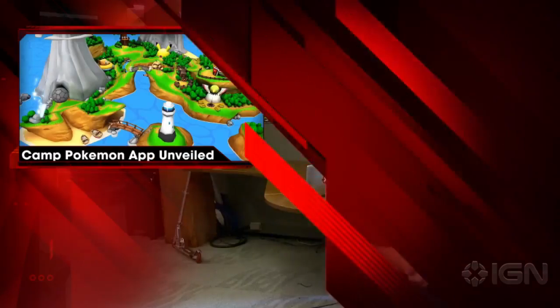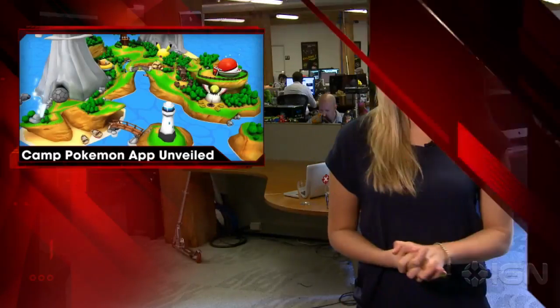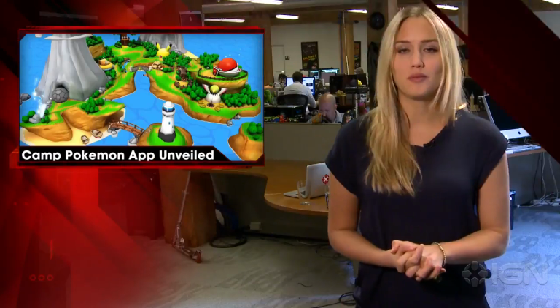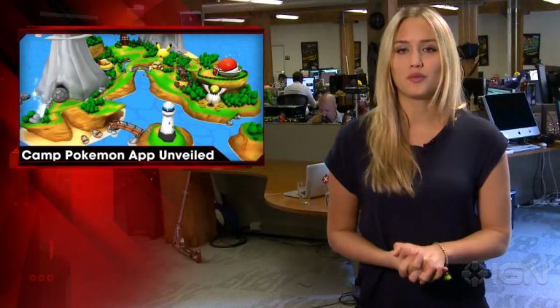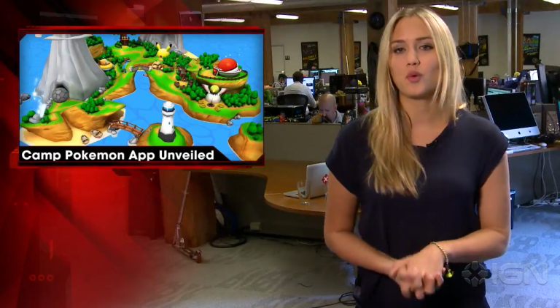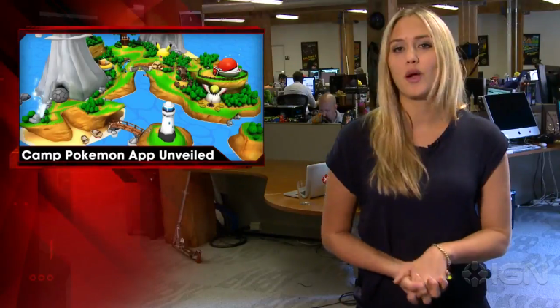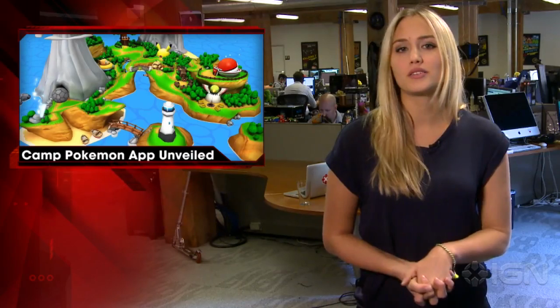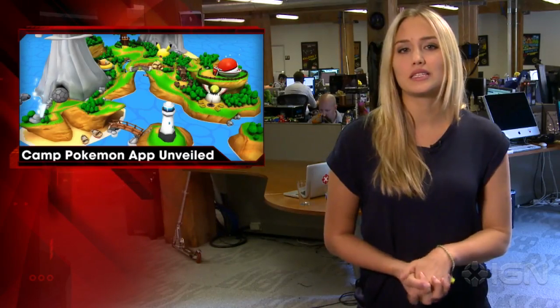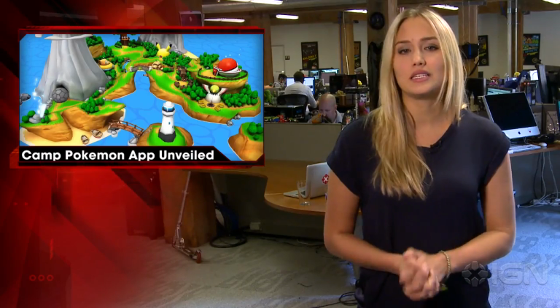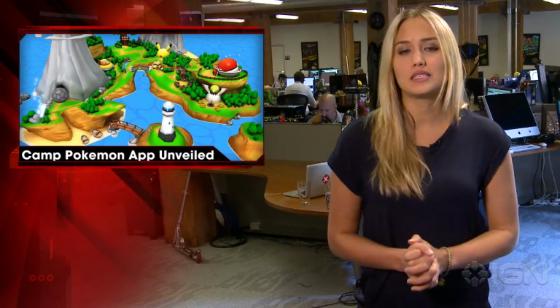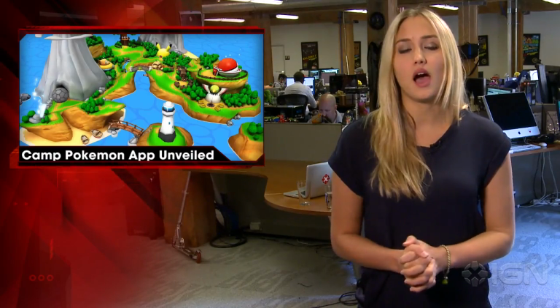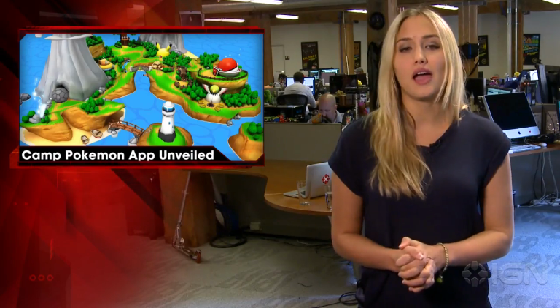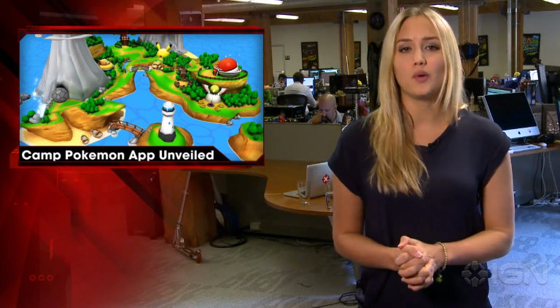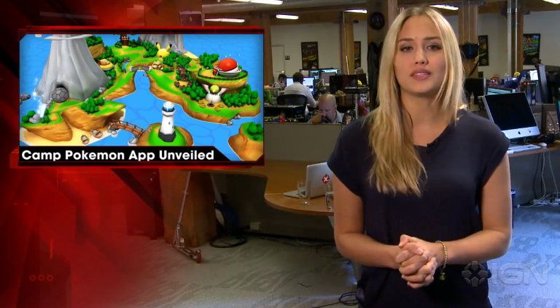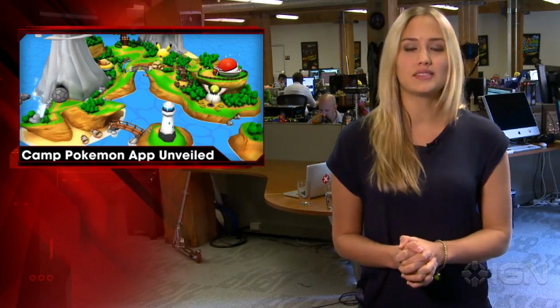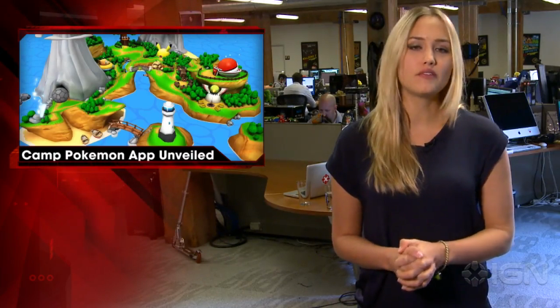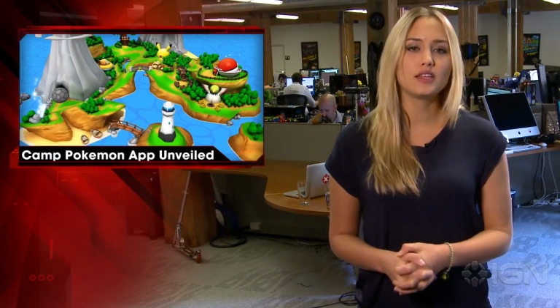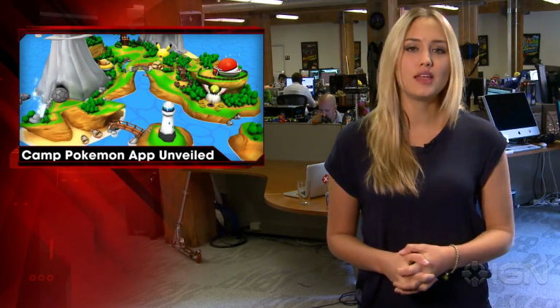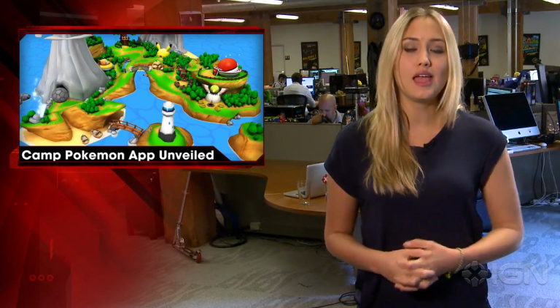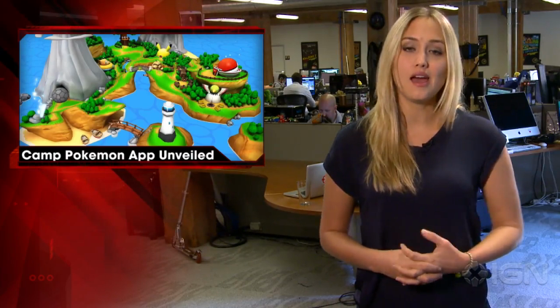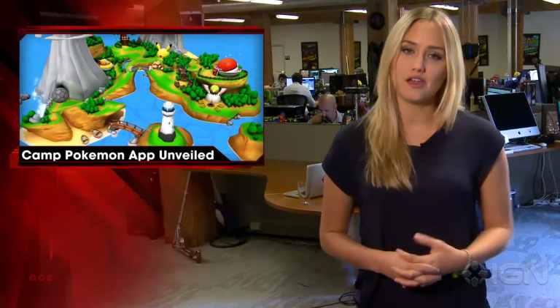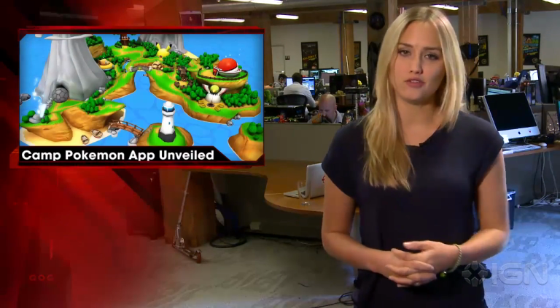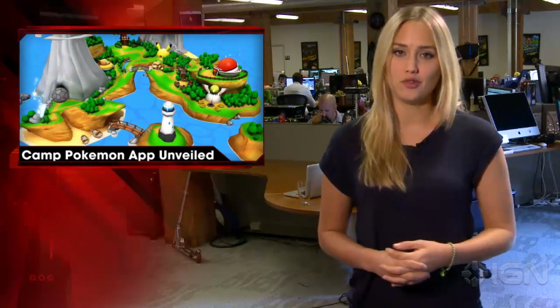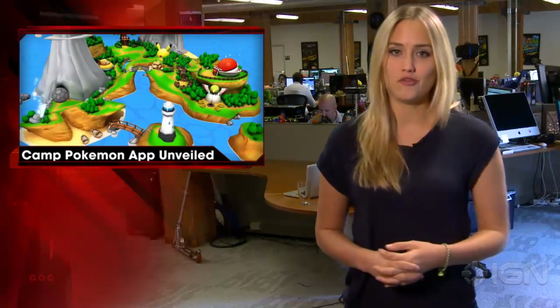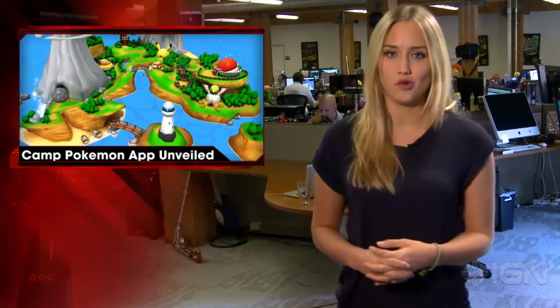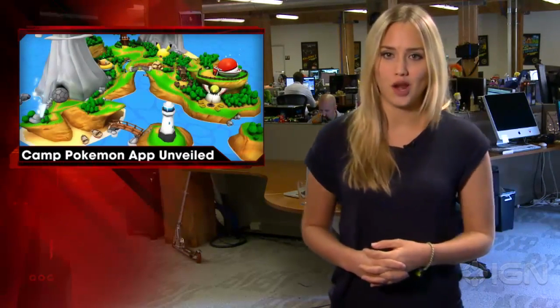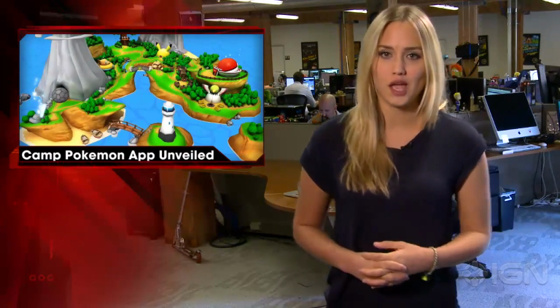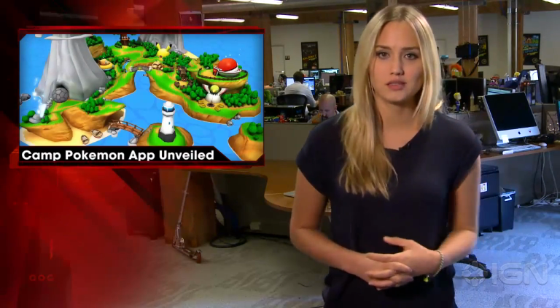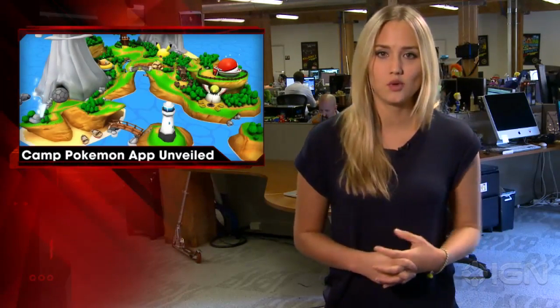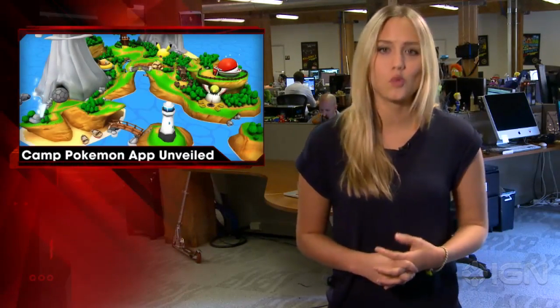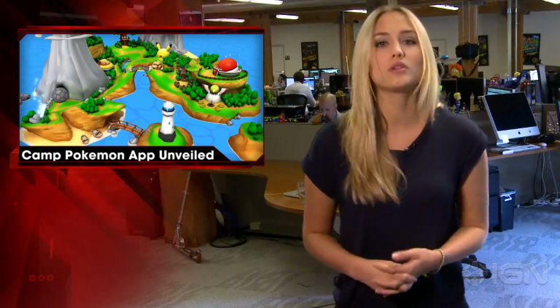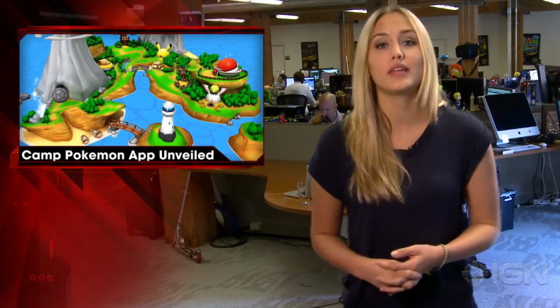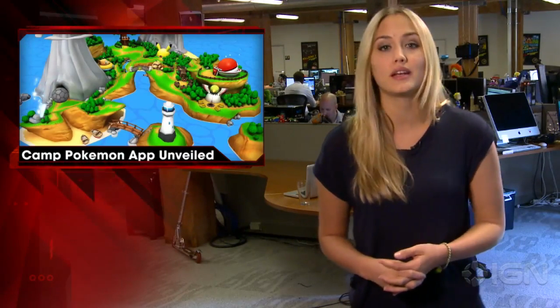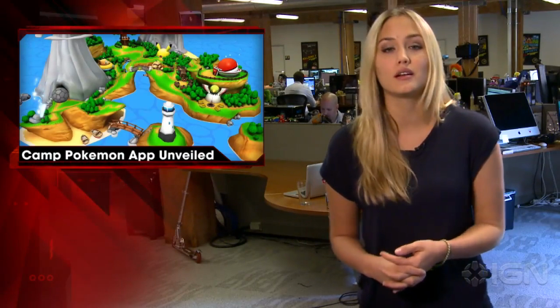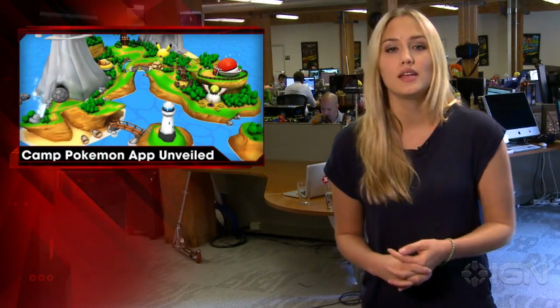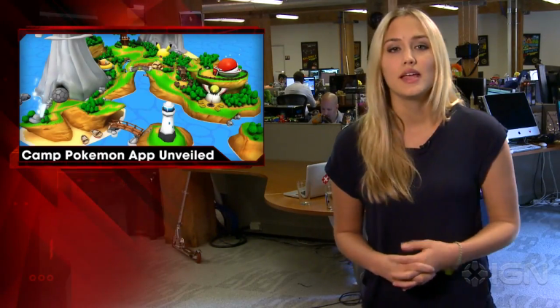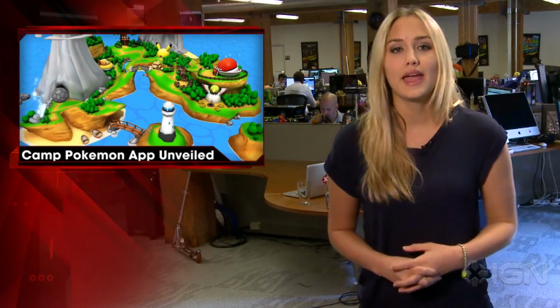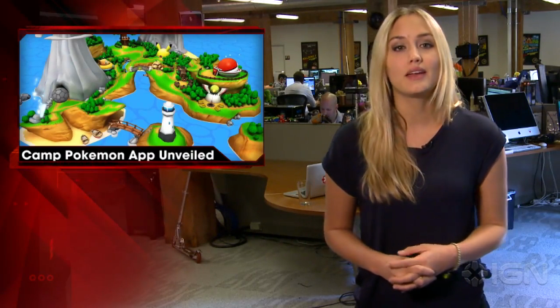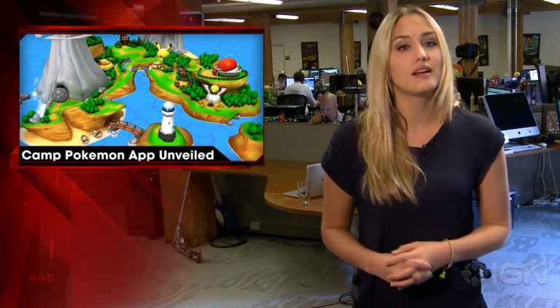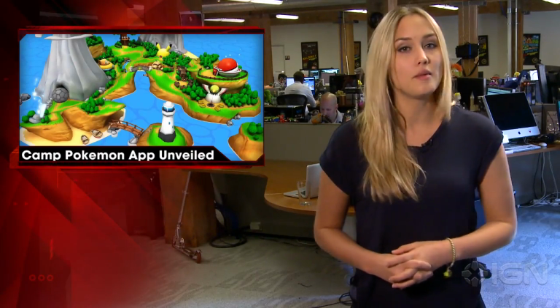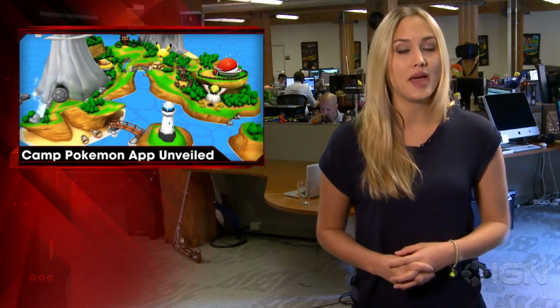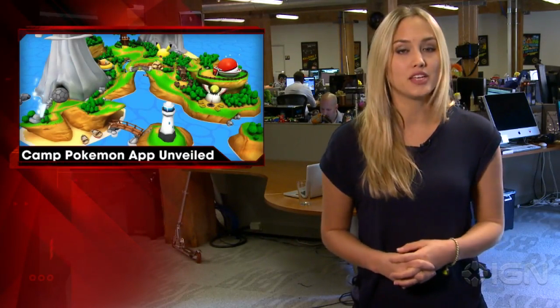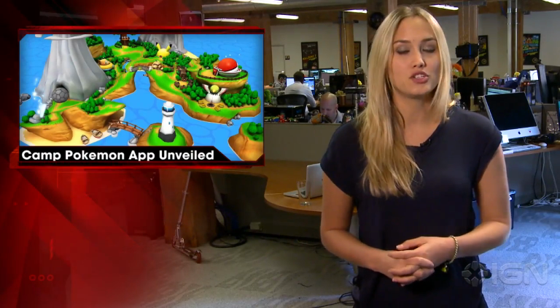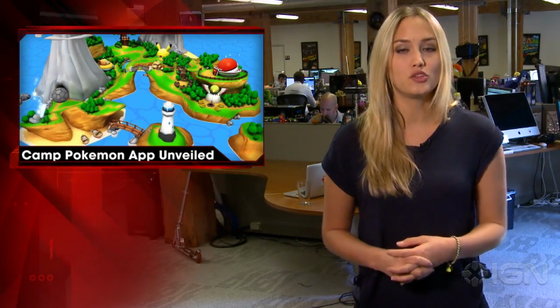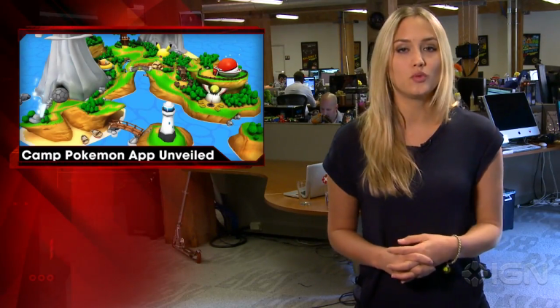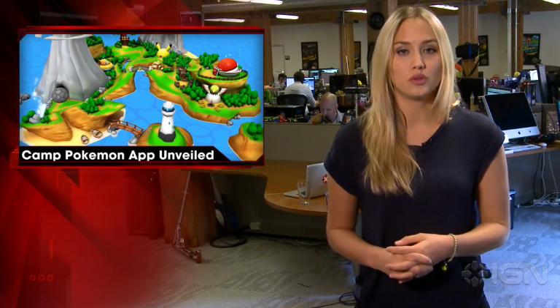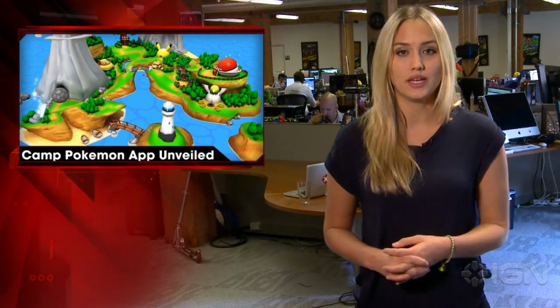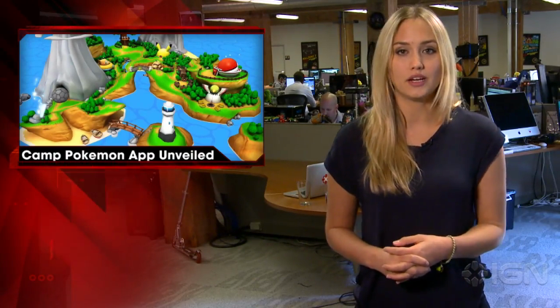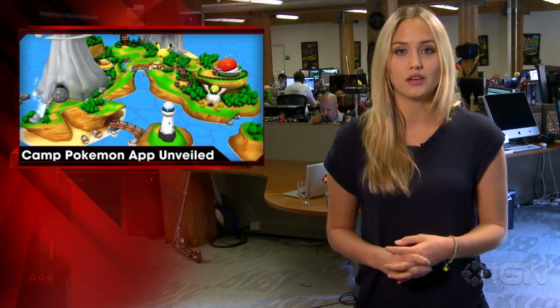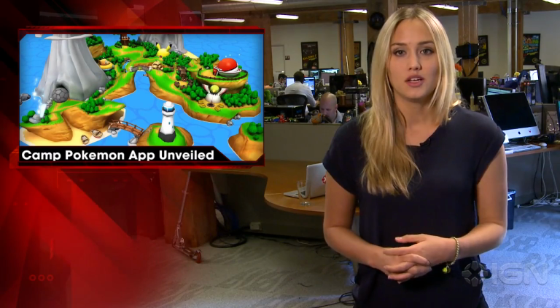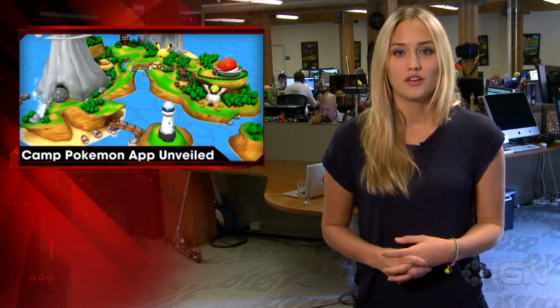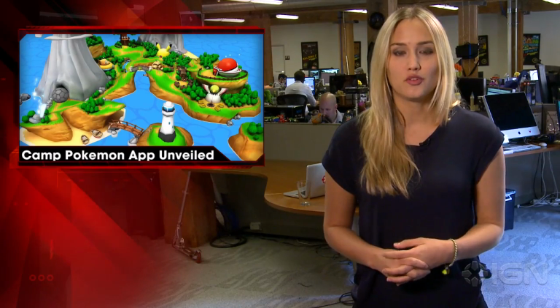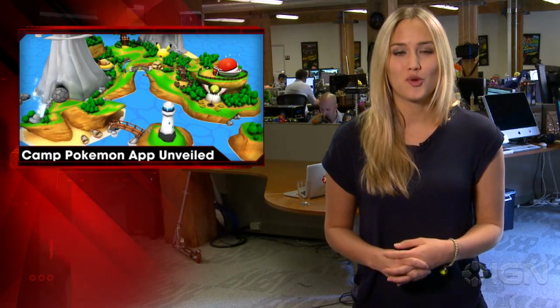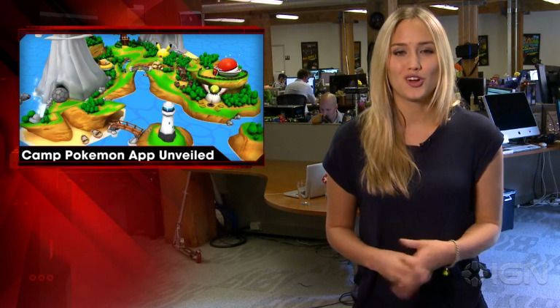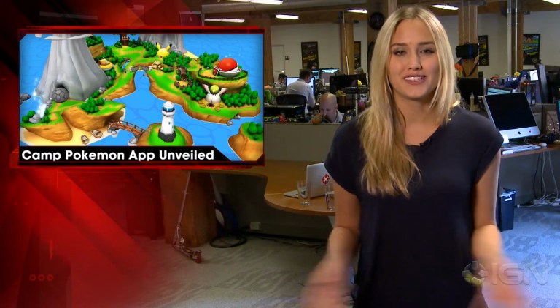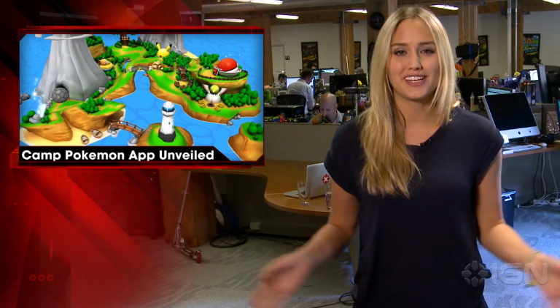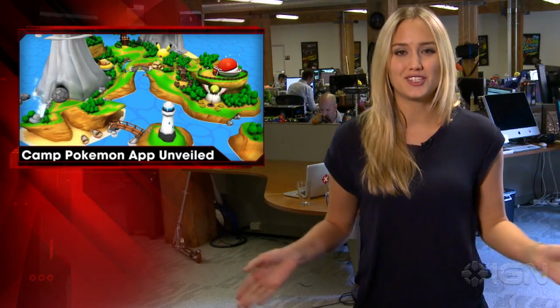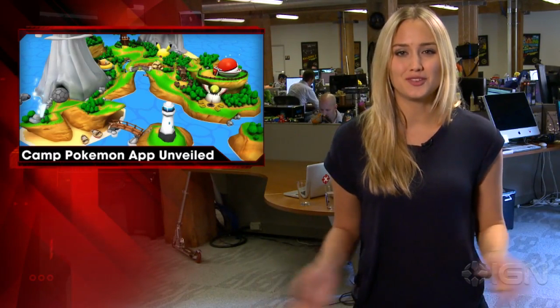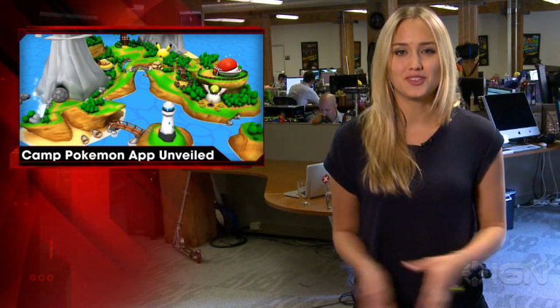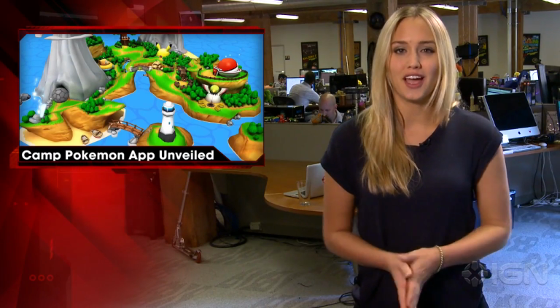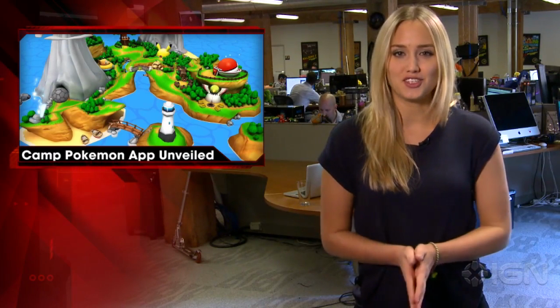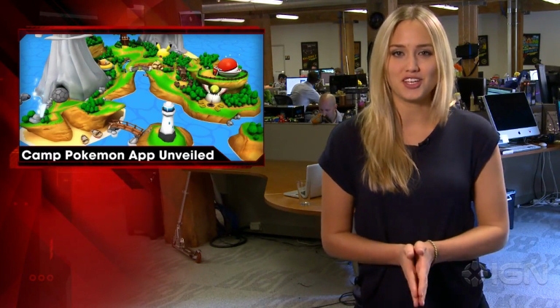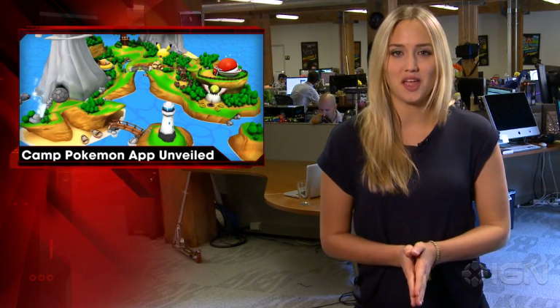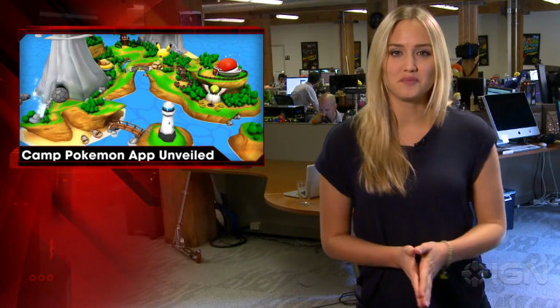Camp Pokemon requires at least iOS 7, an iPhone 4S or later, and an iPad 2 or later. For more, stay tuned to IGN.